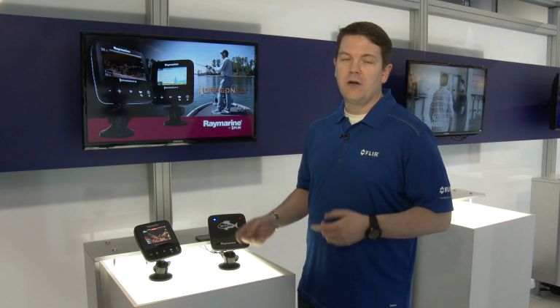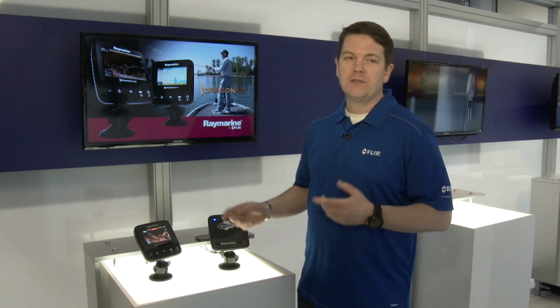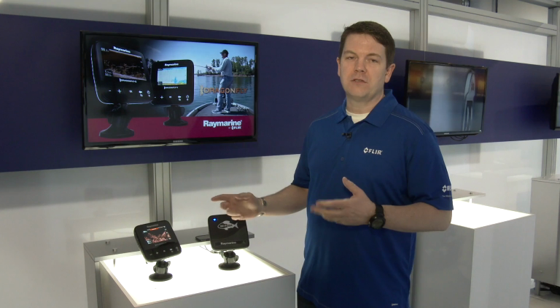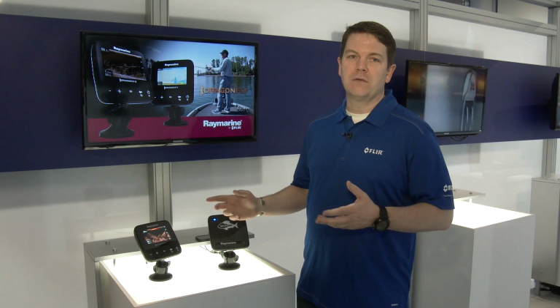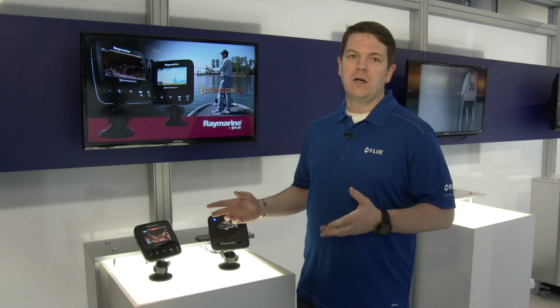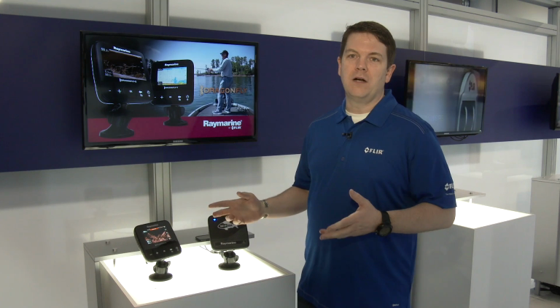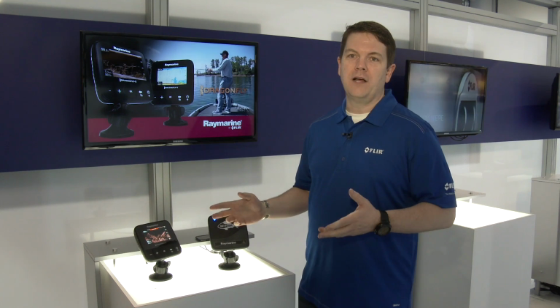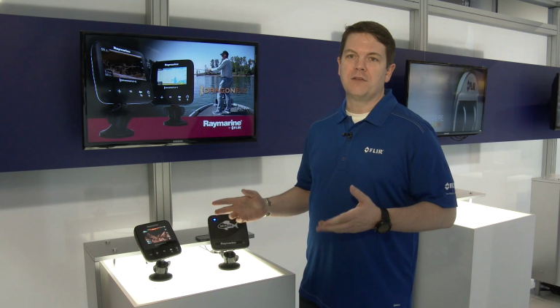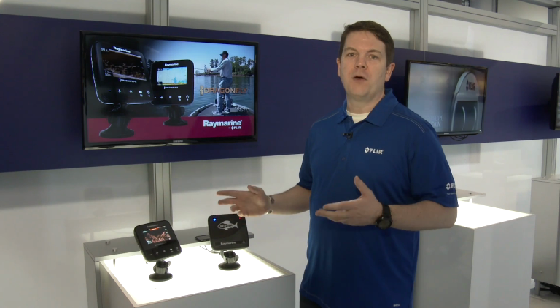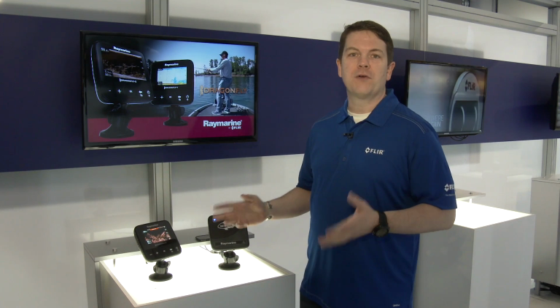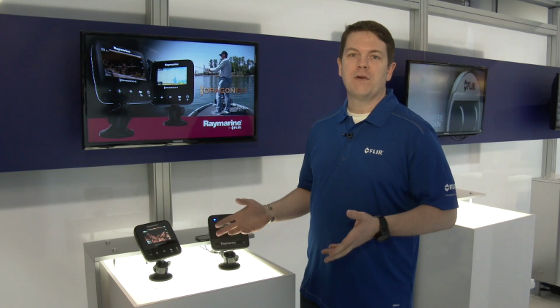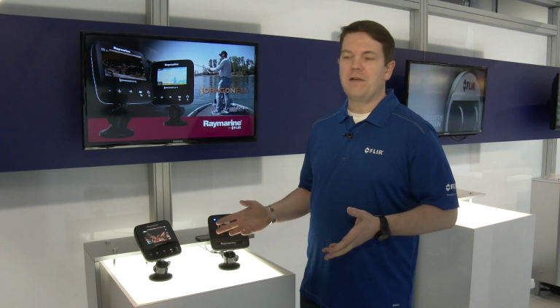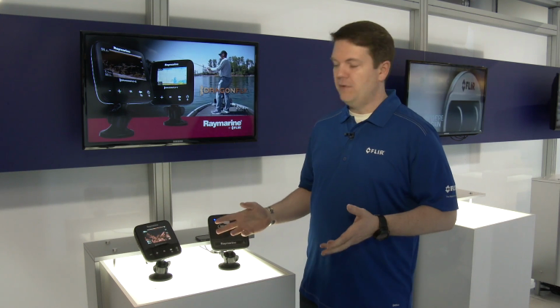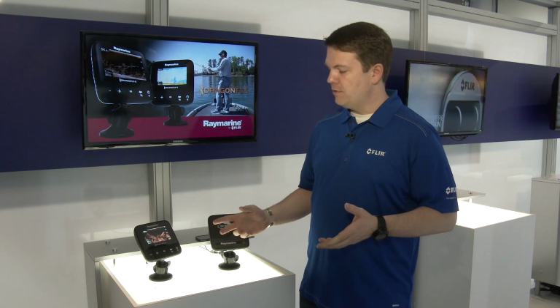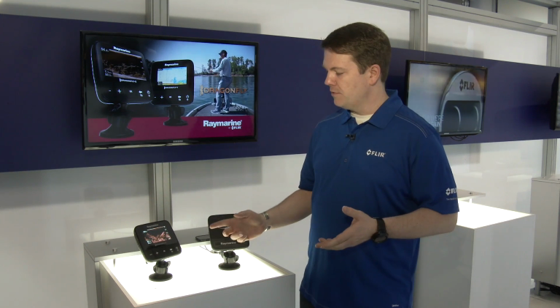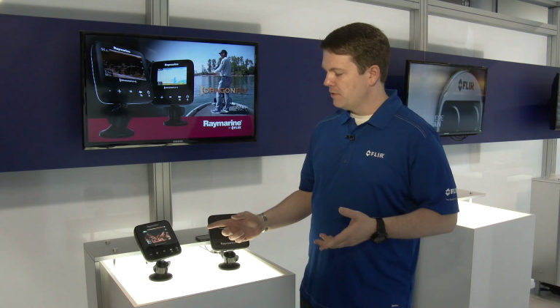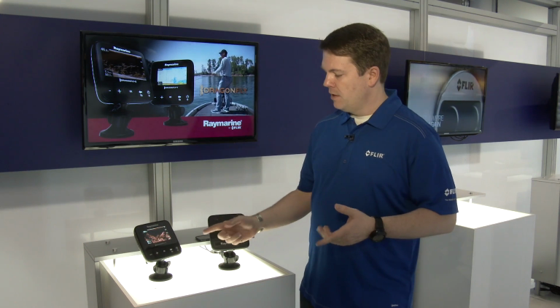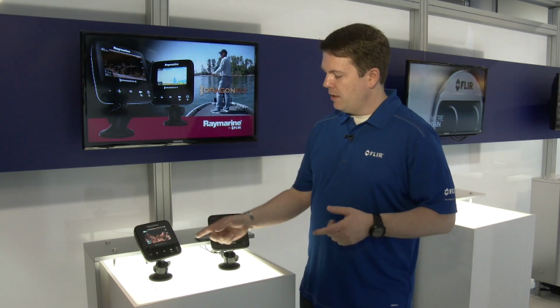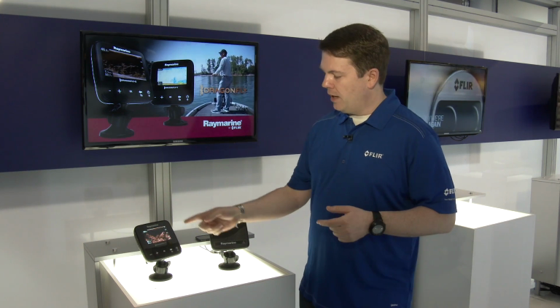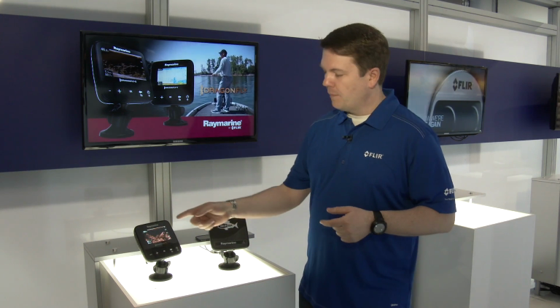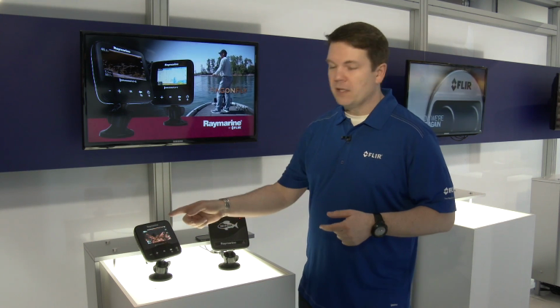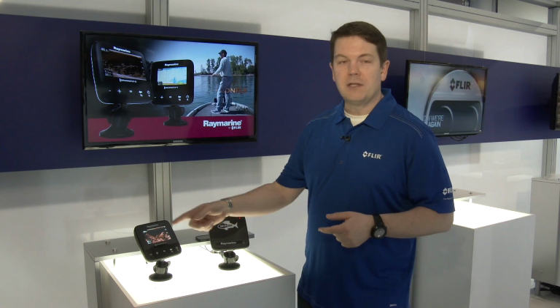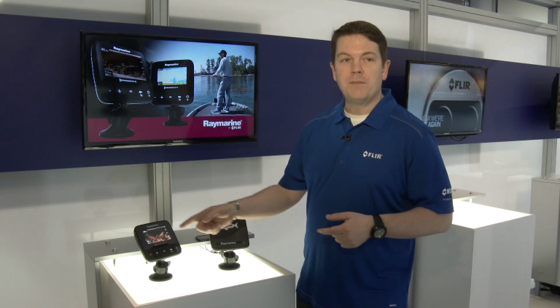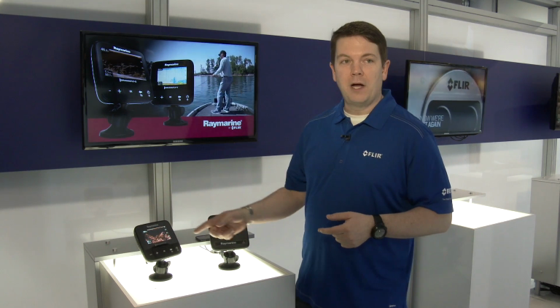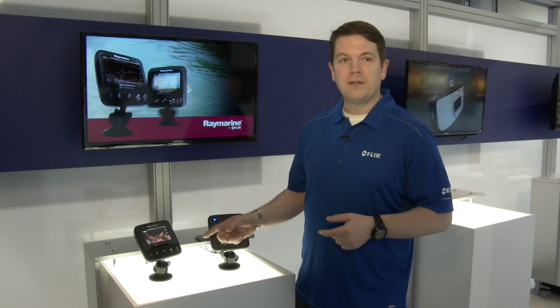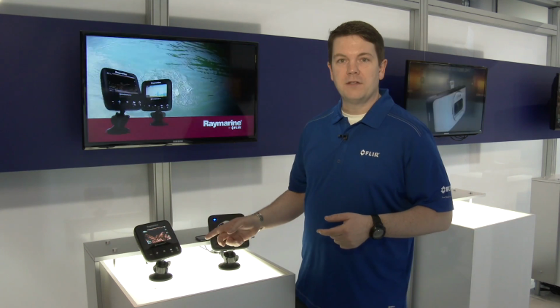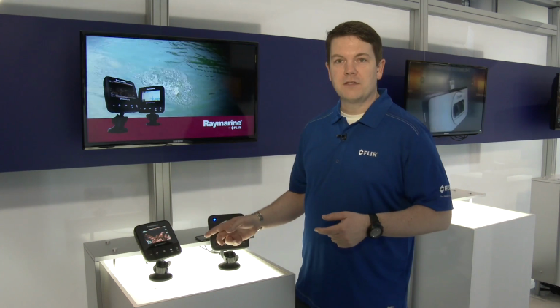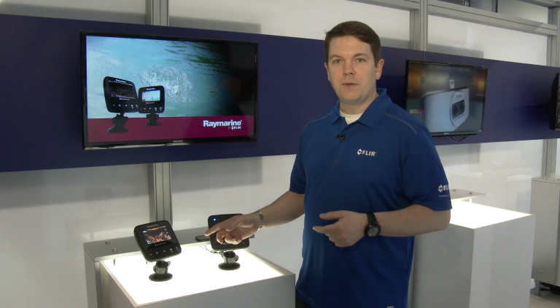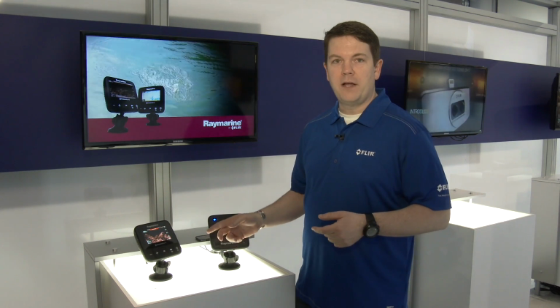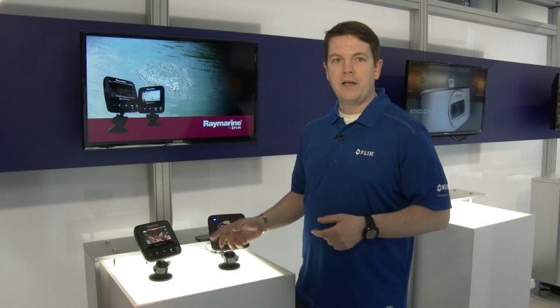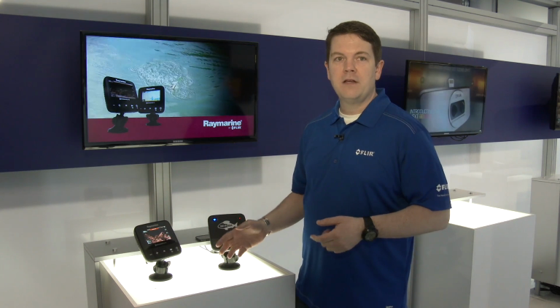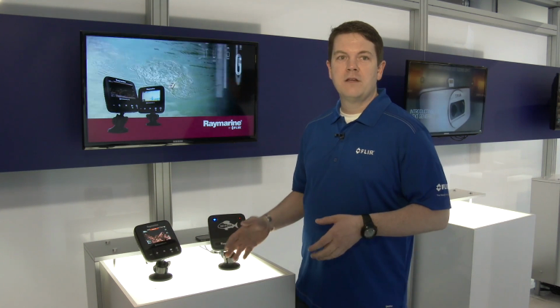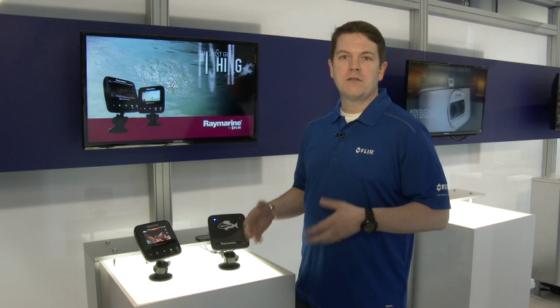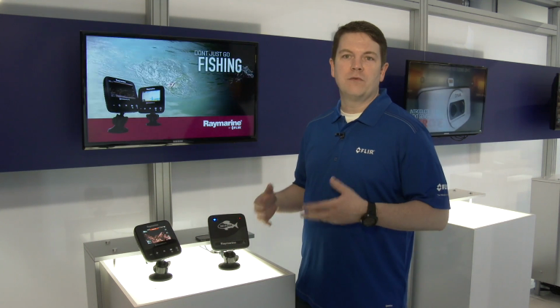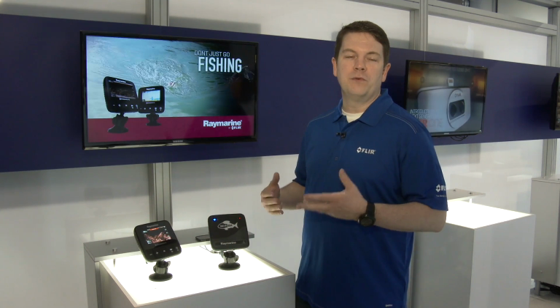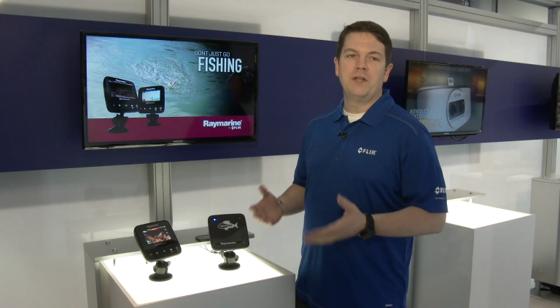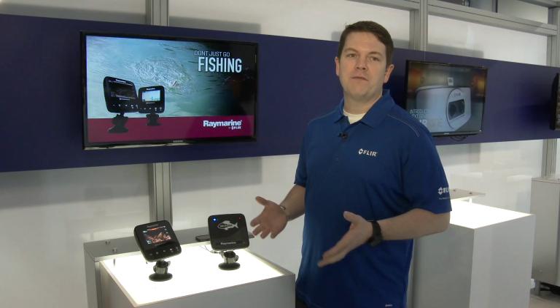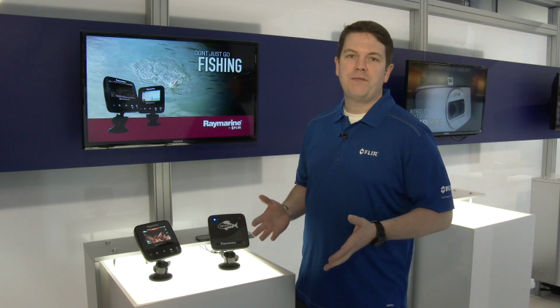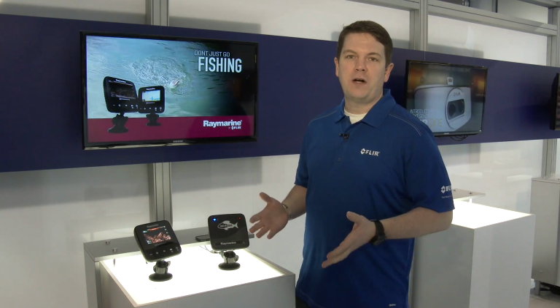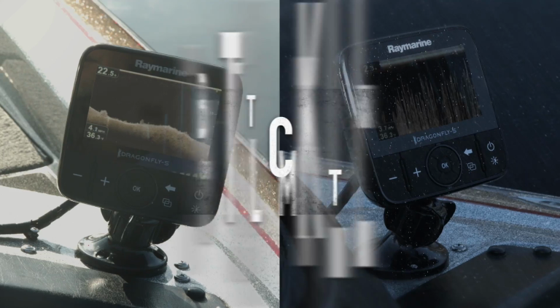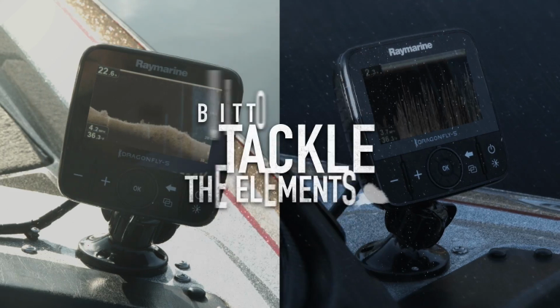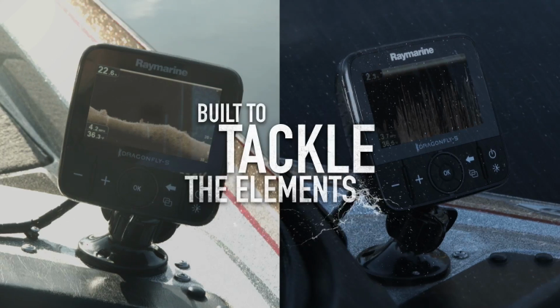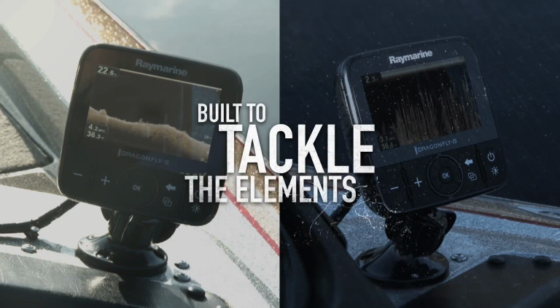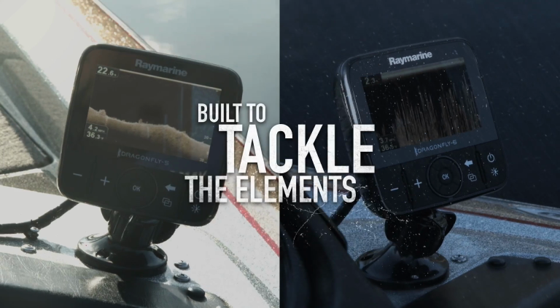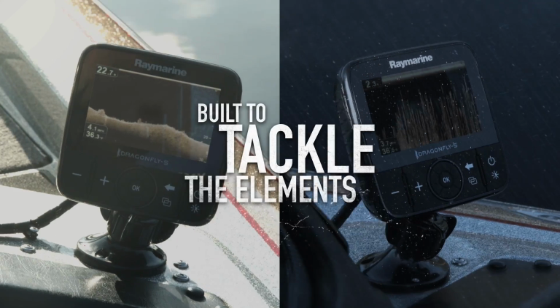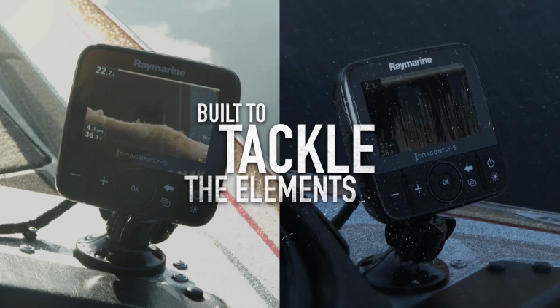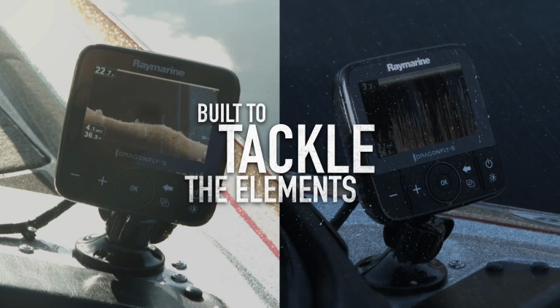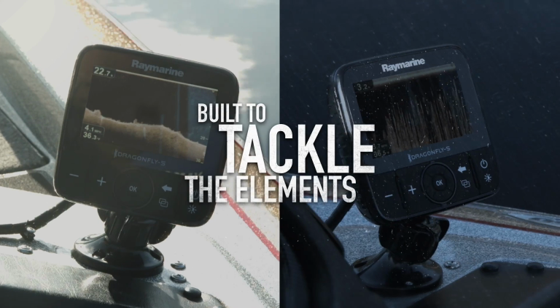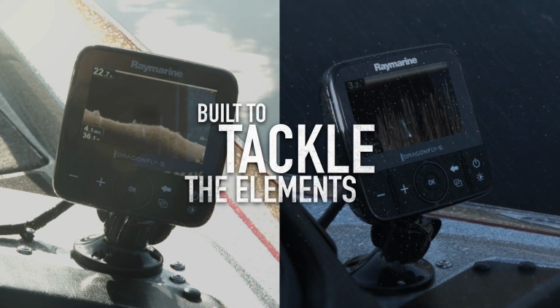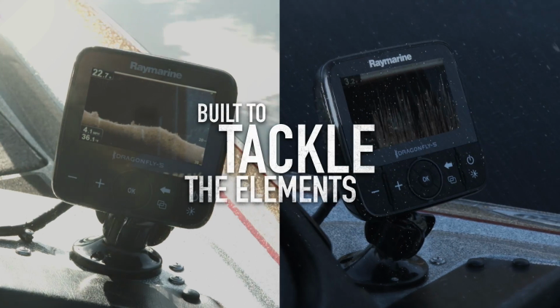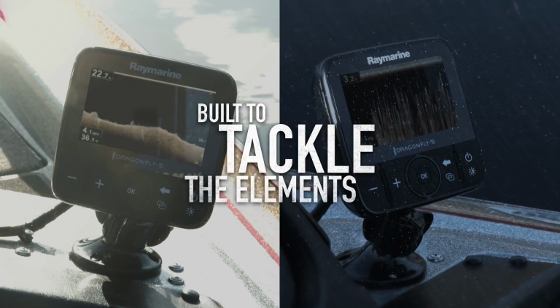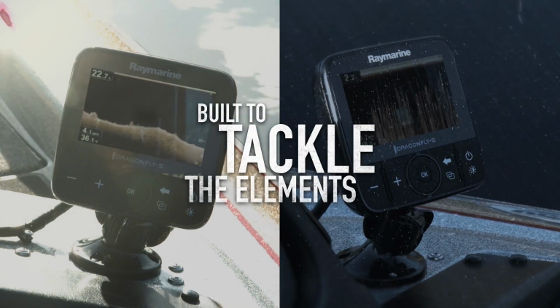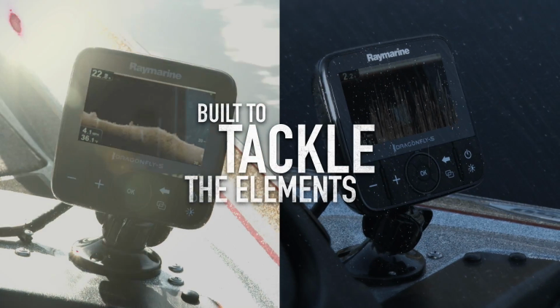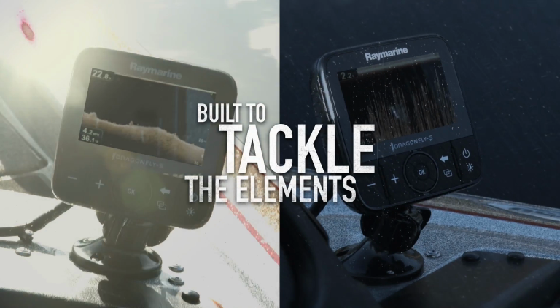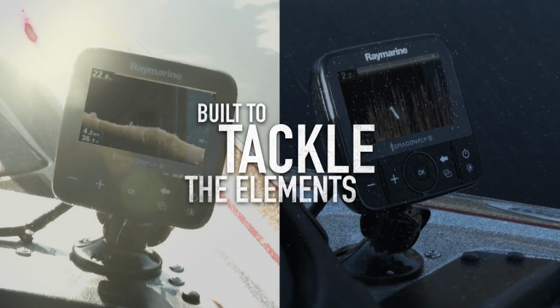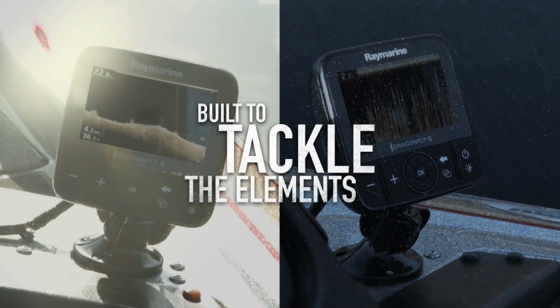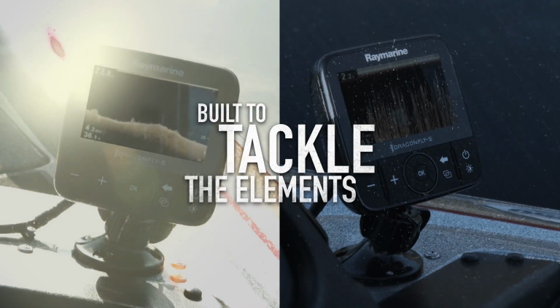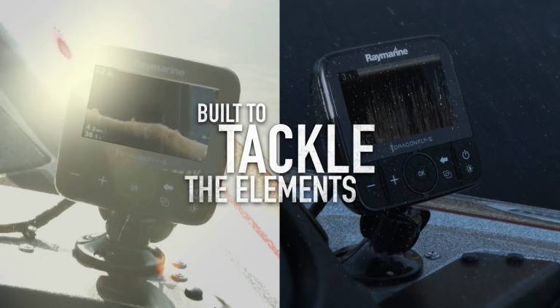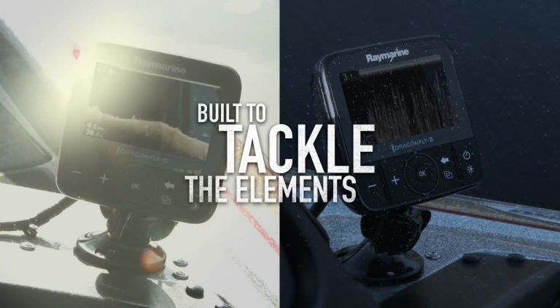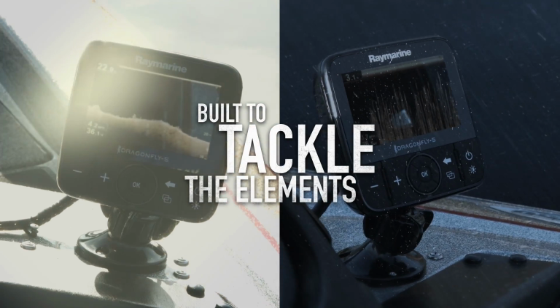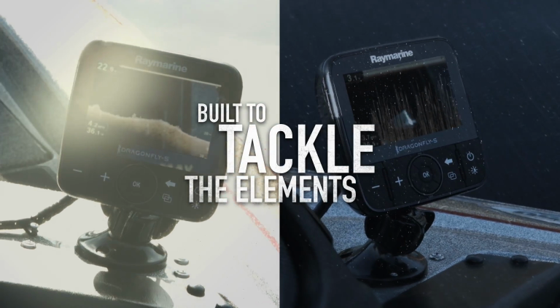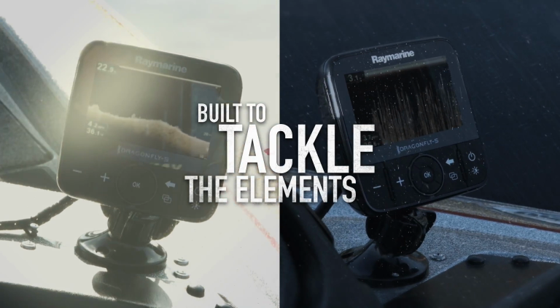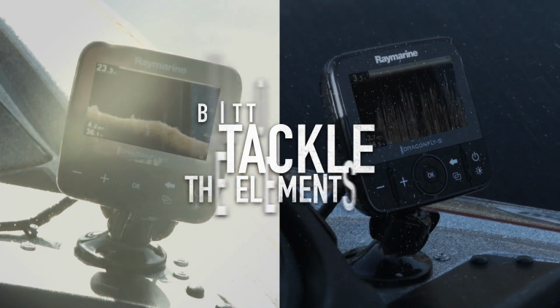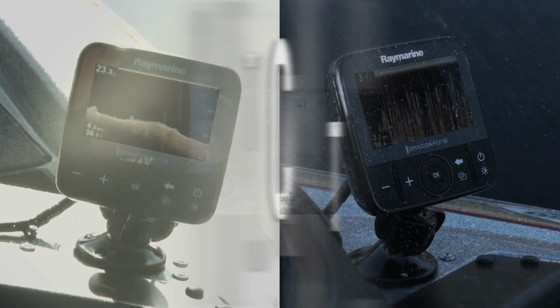It also has some other great features: an optically bonded display so it will never fog up, and it's super bright and has beautiful color in the bright sunlight.